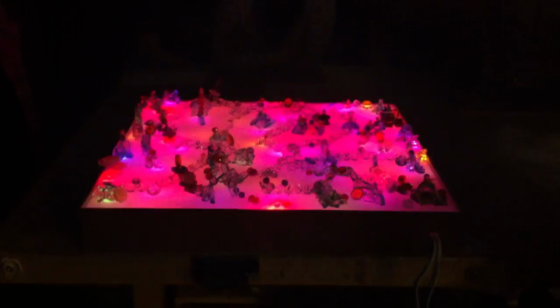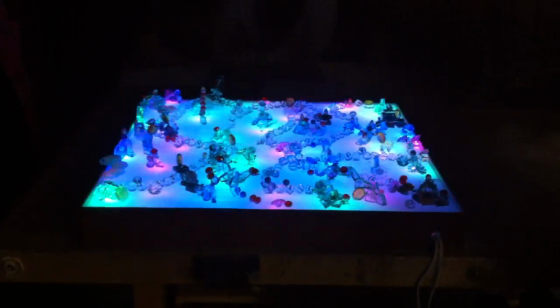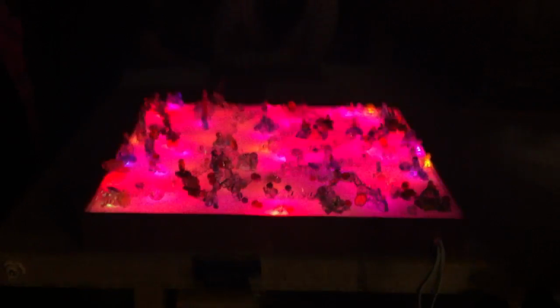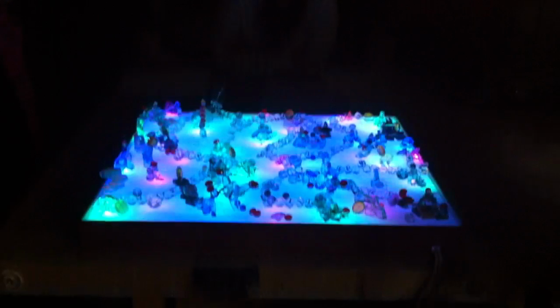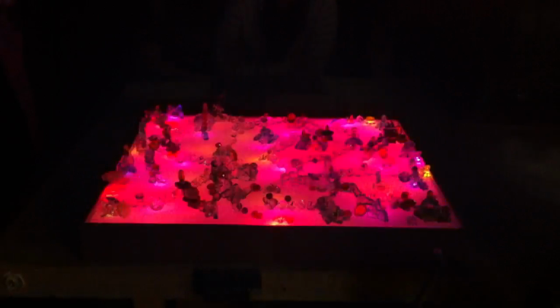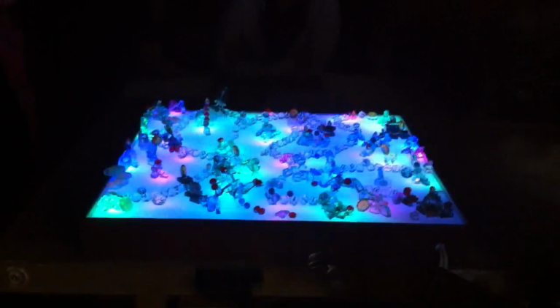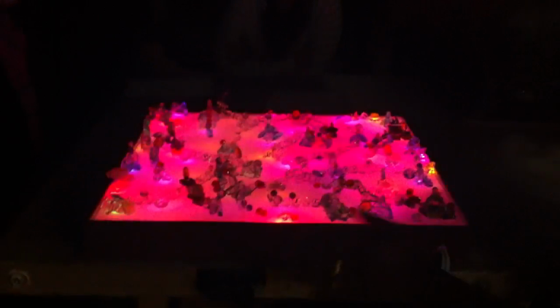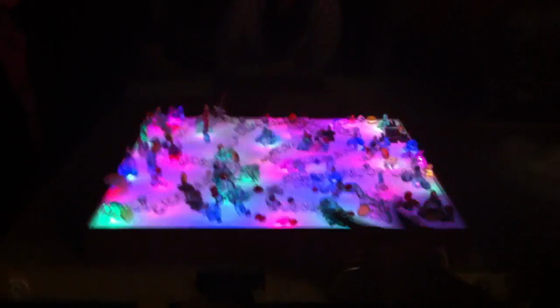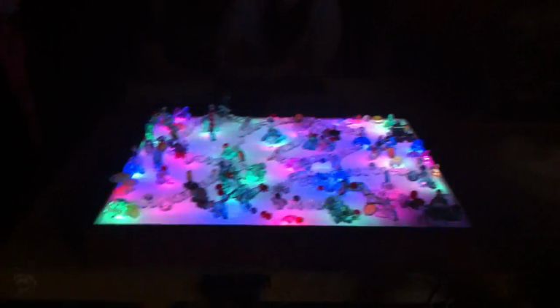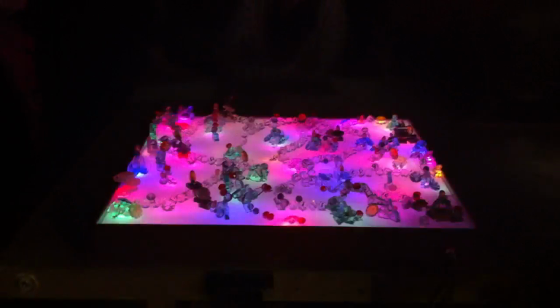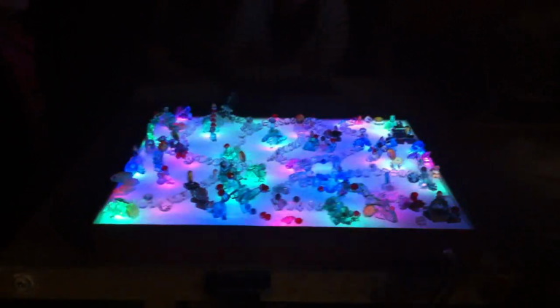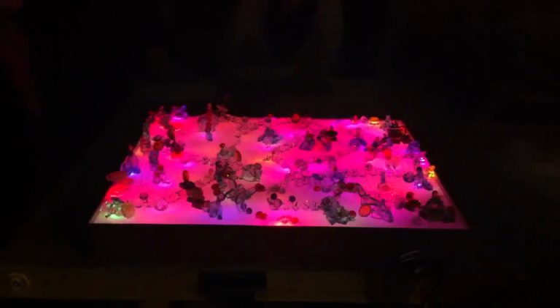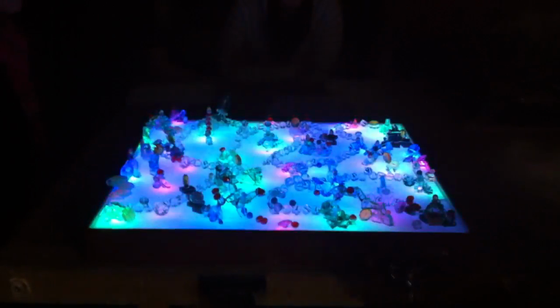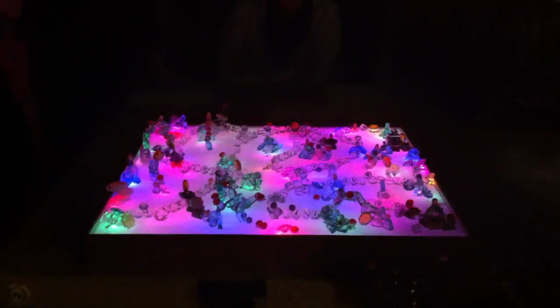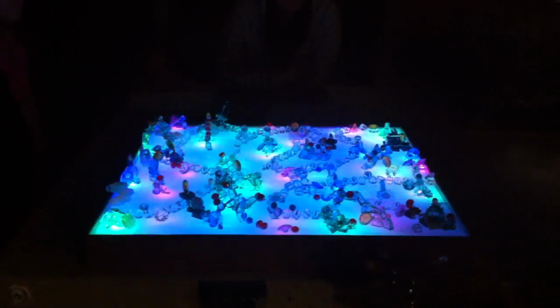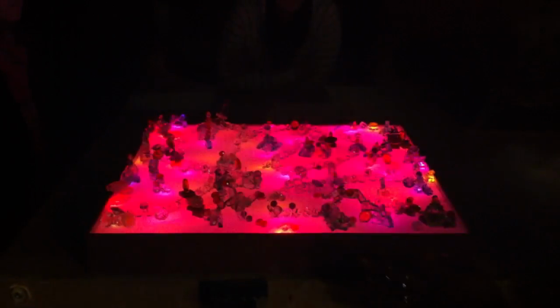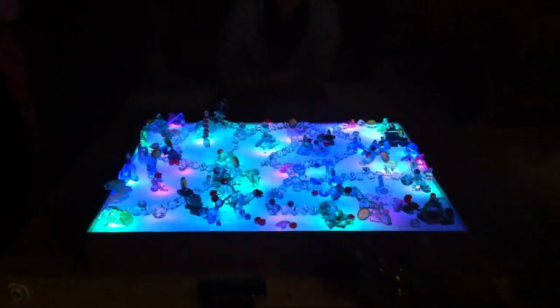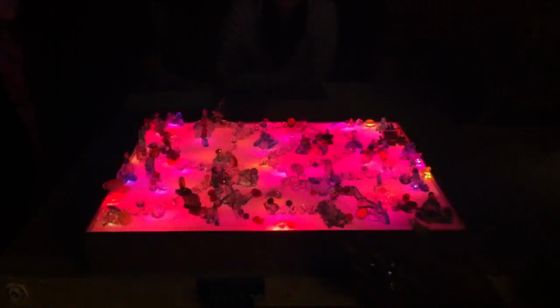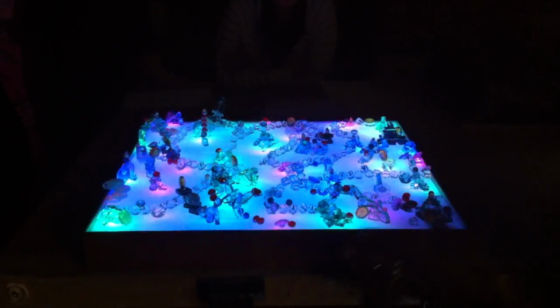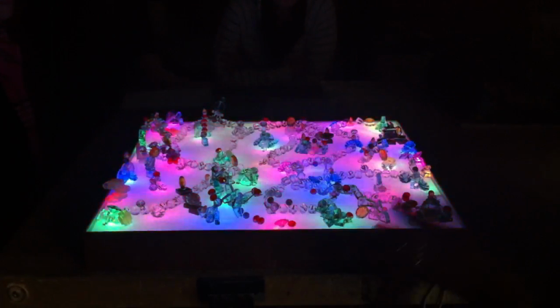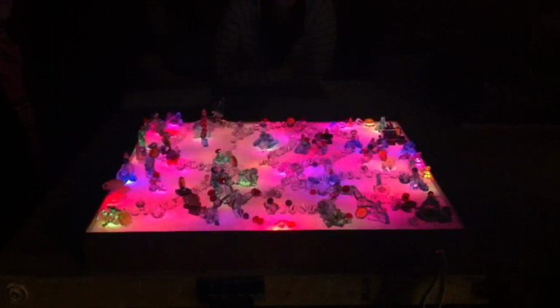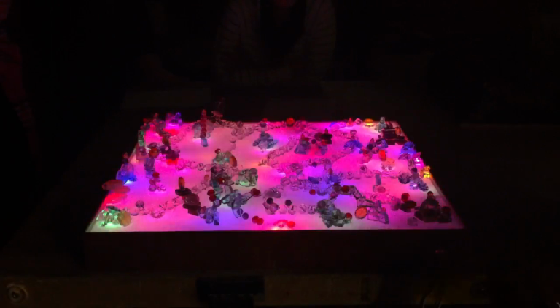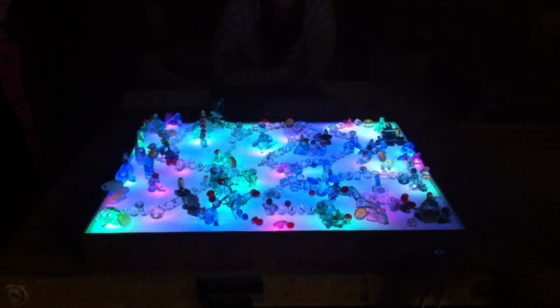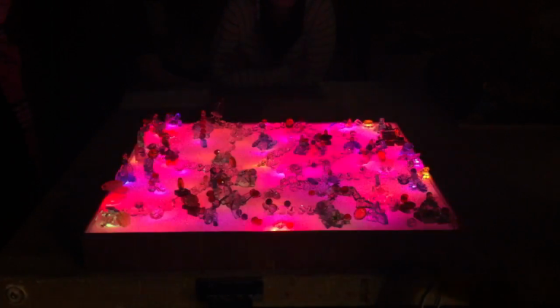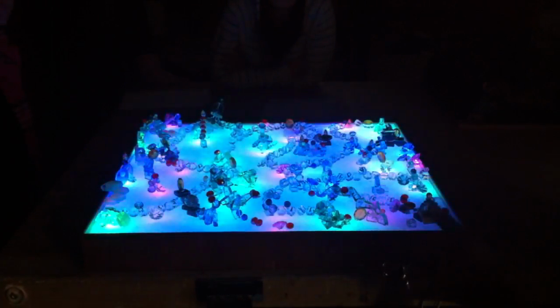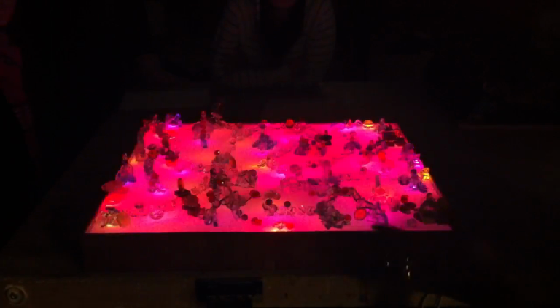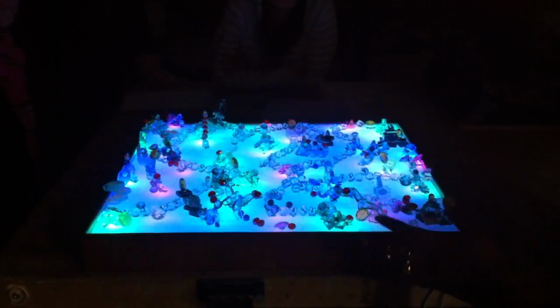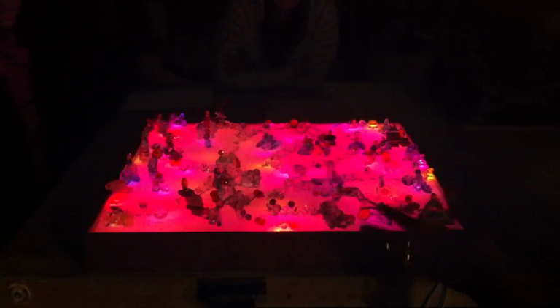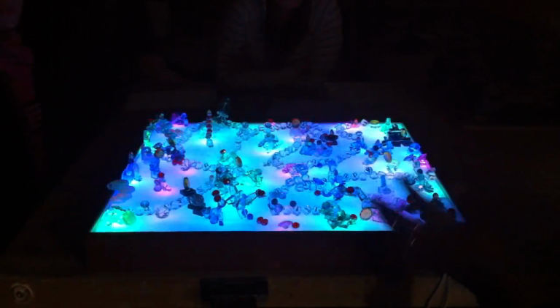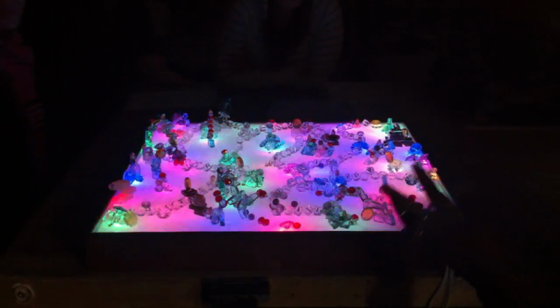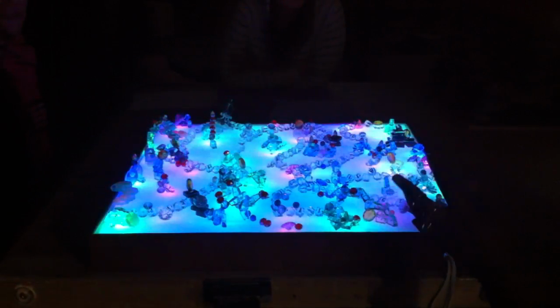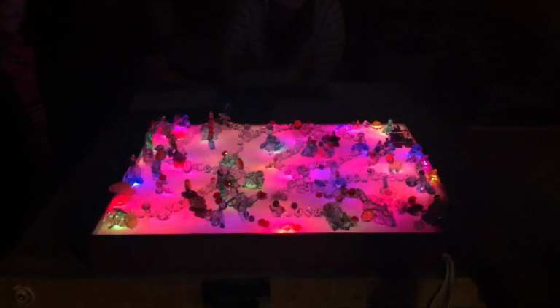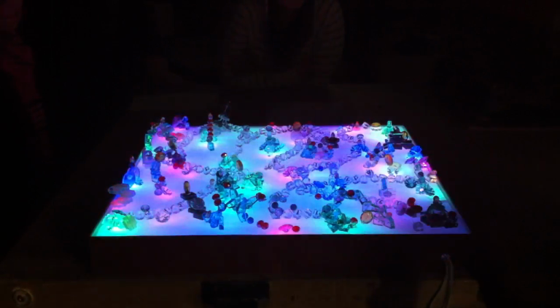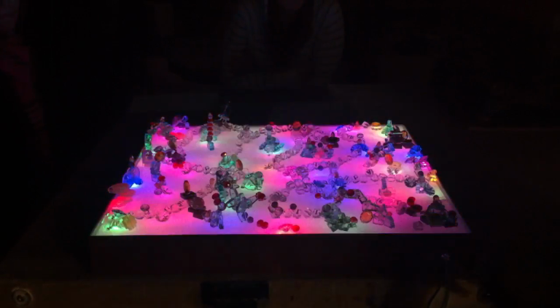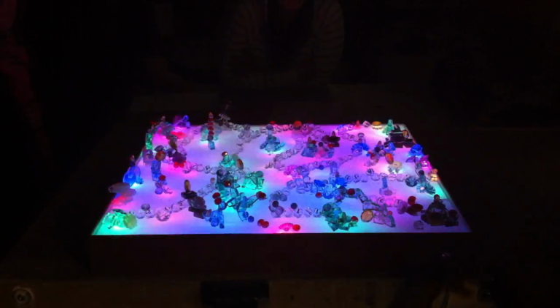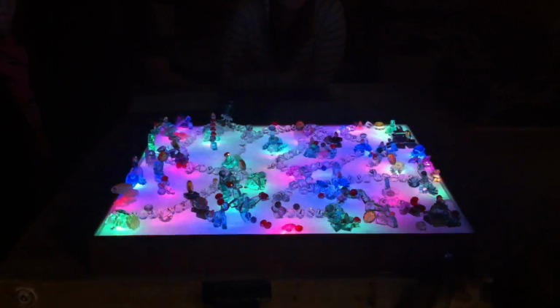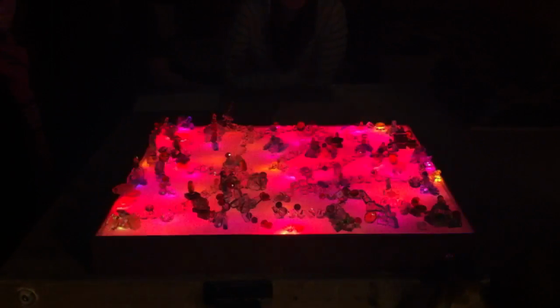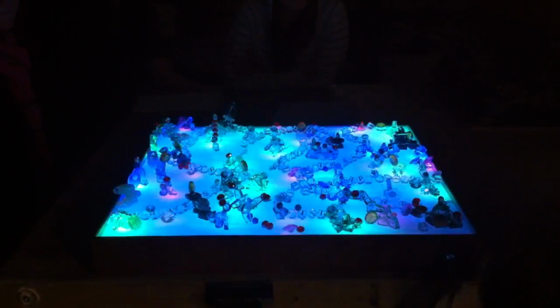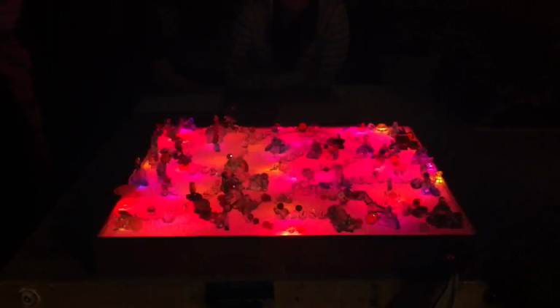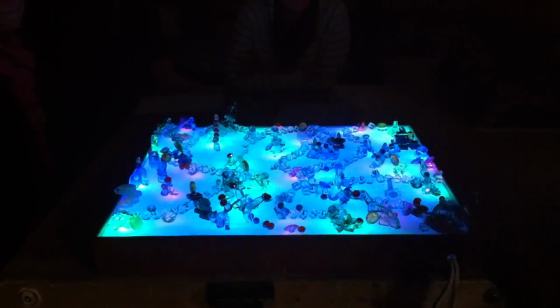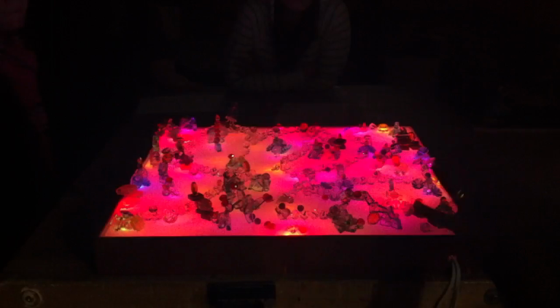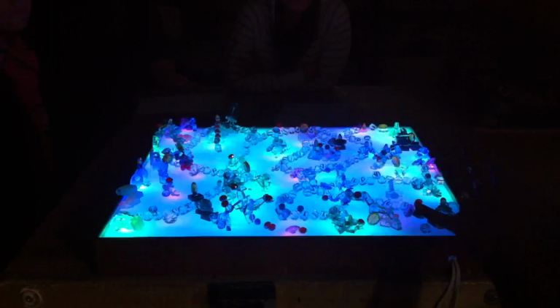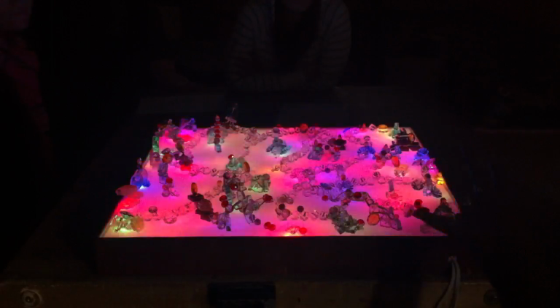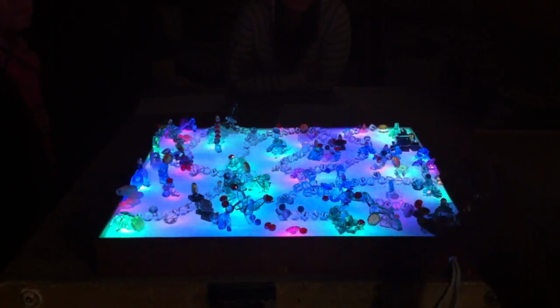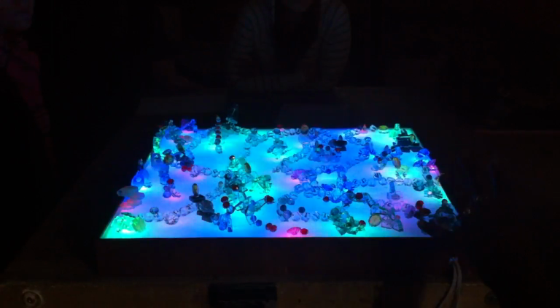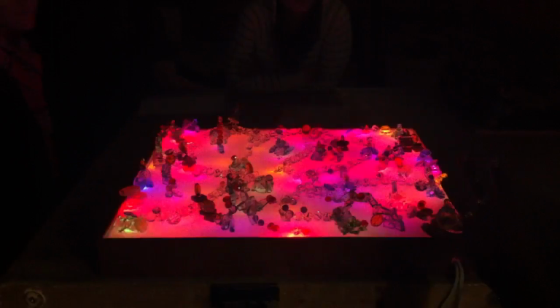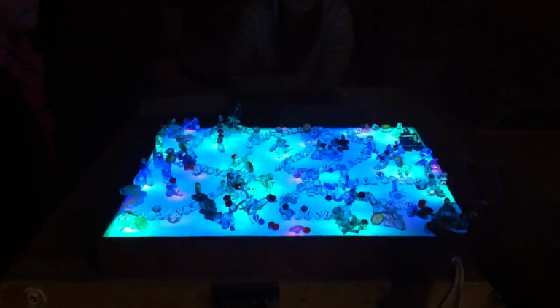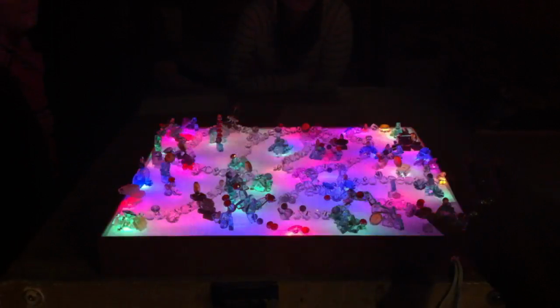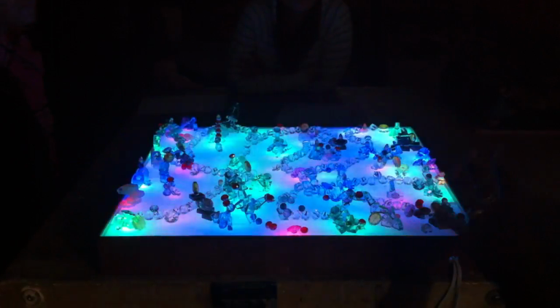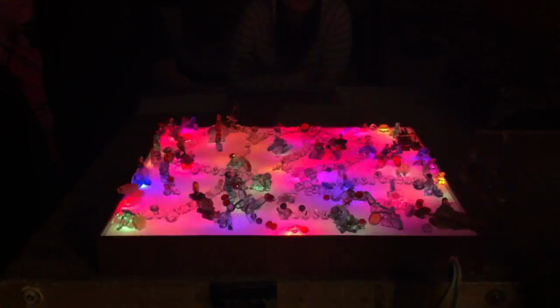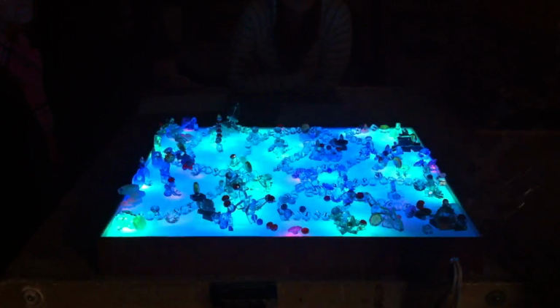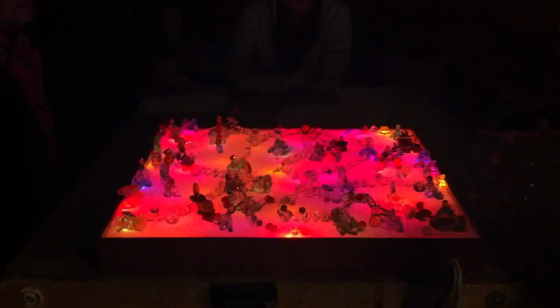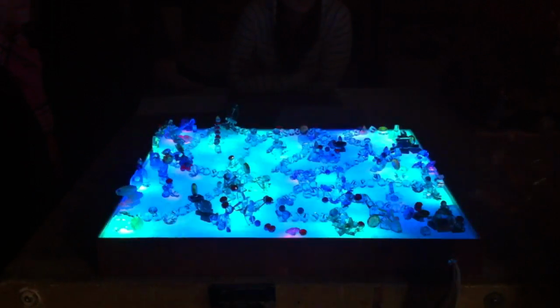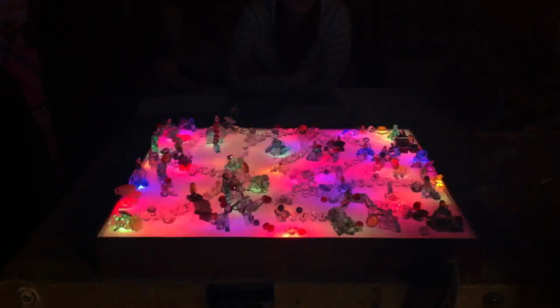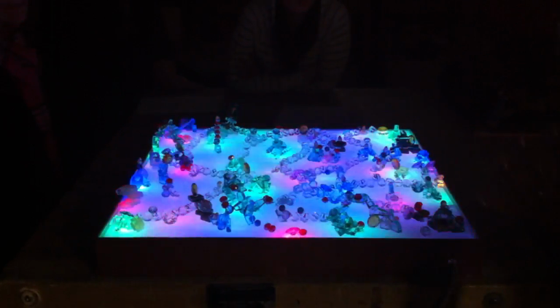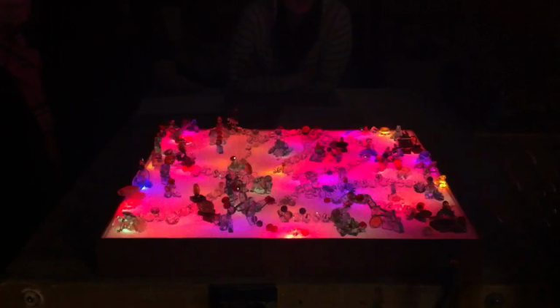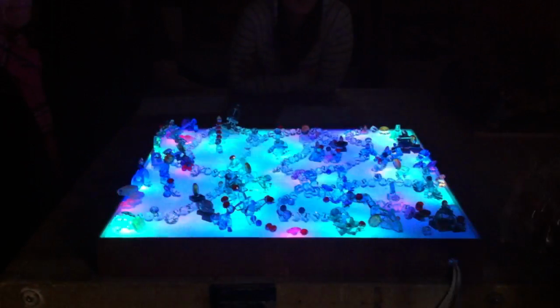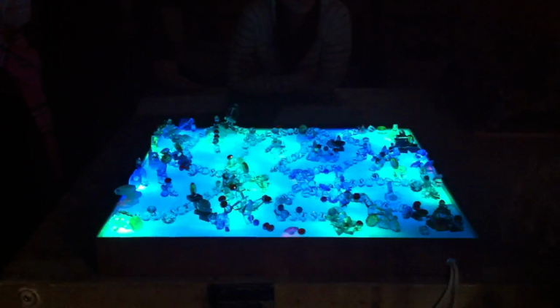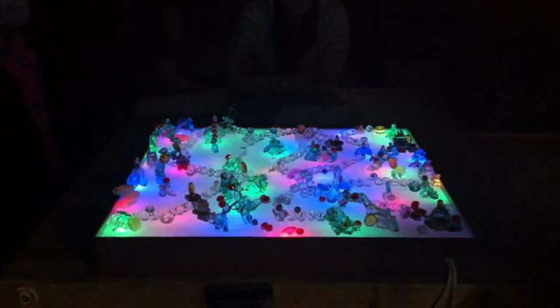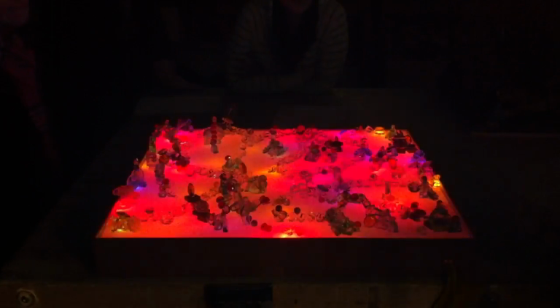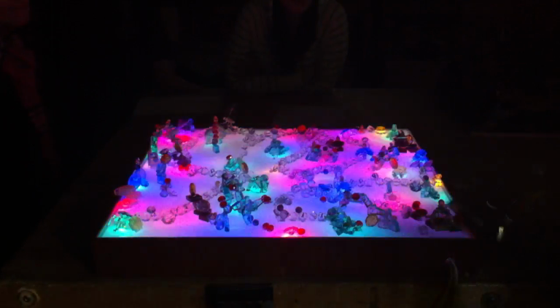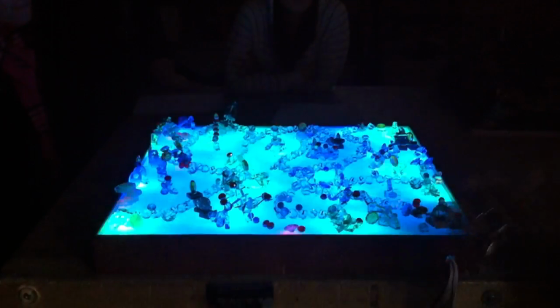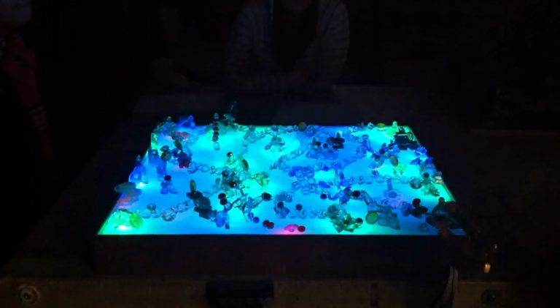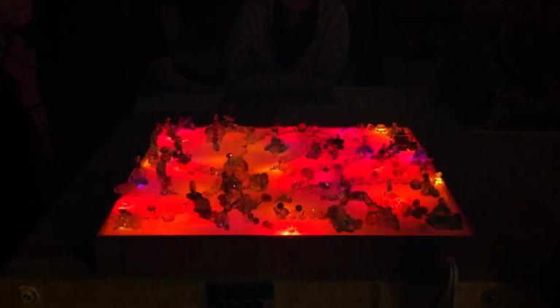The lights are on a sequence, so it'll change after it goes through the flashing, which I know it's a lot. It's a lot.